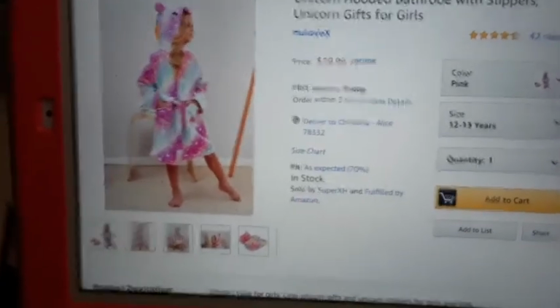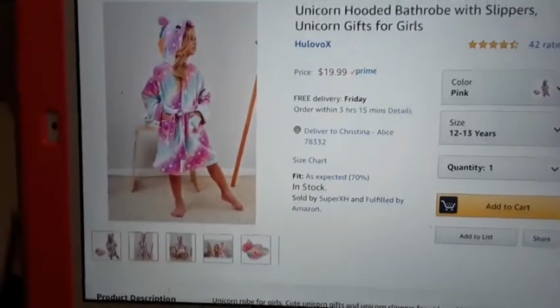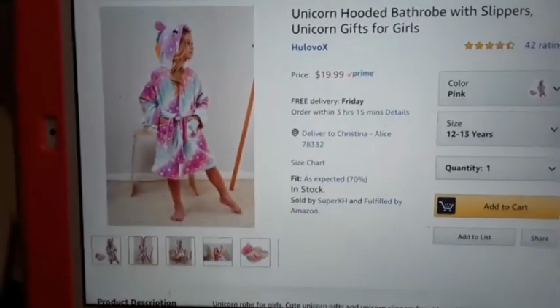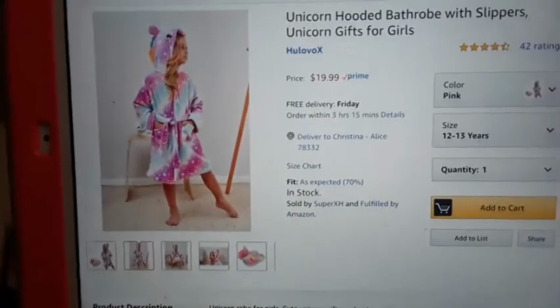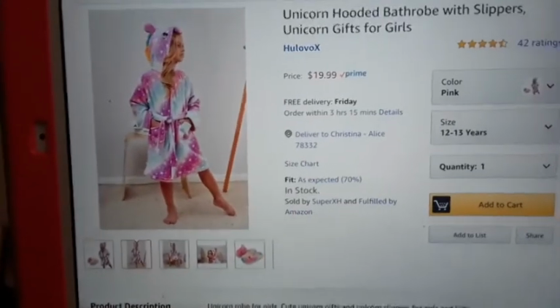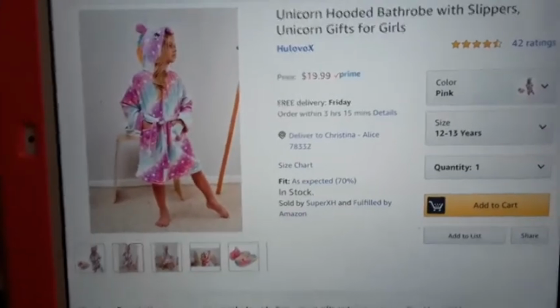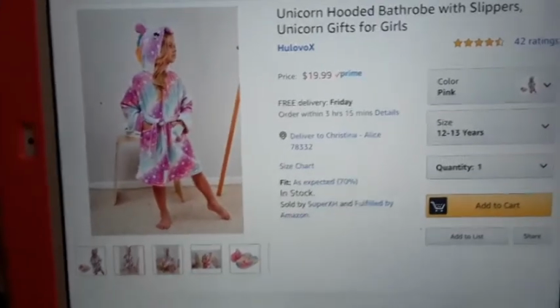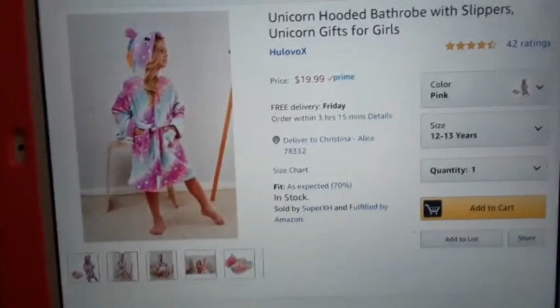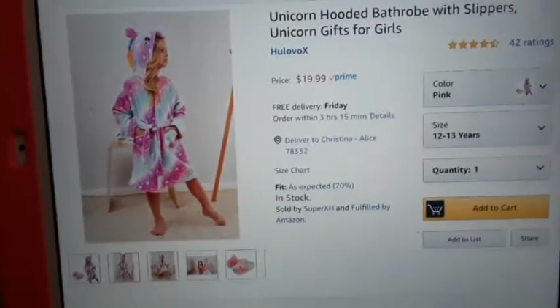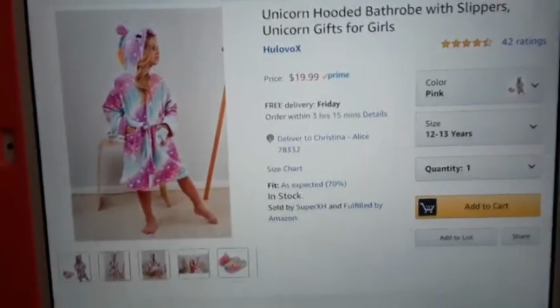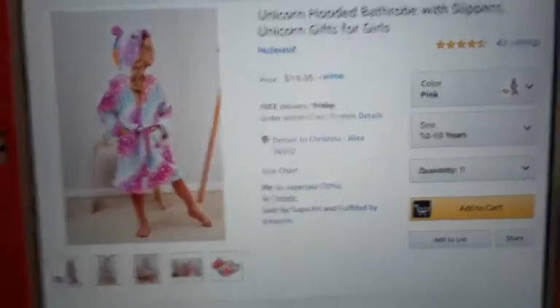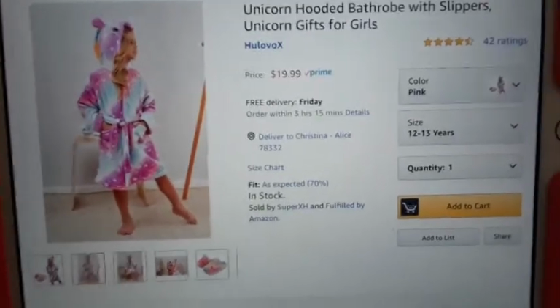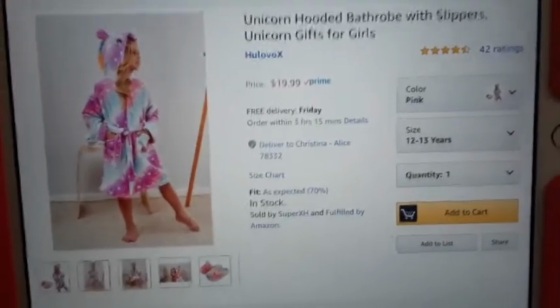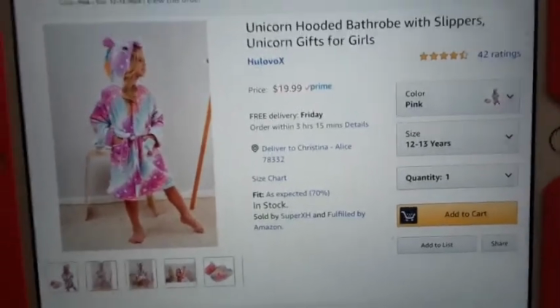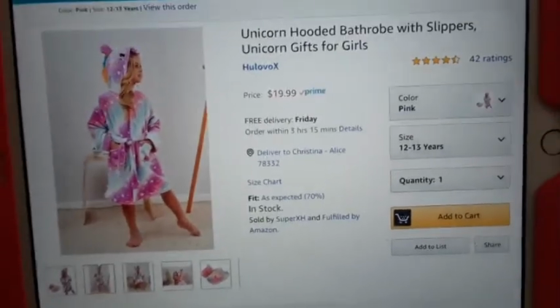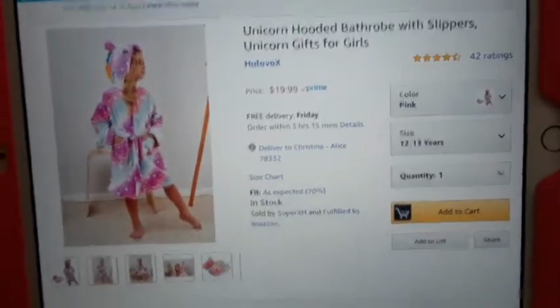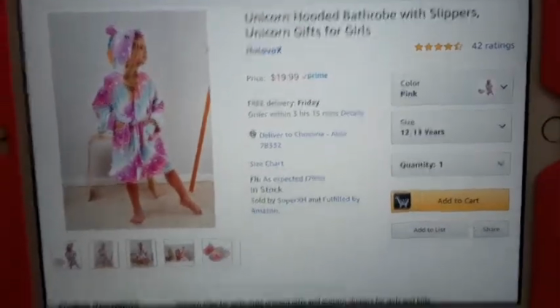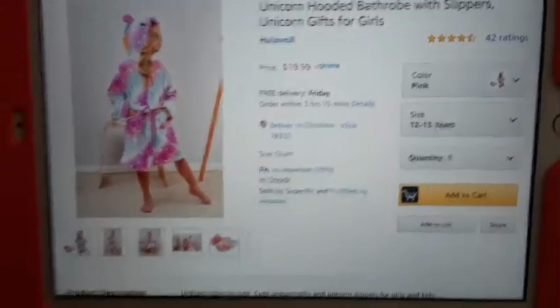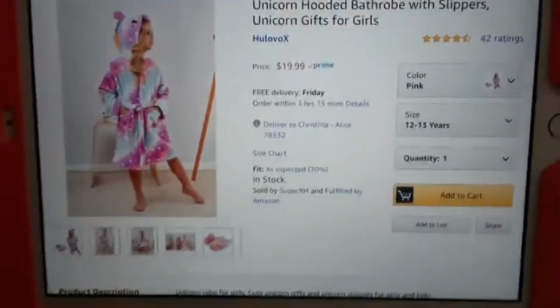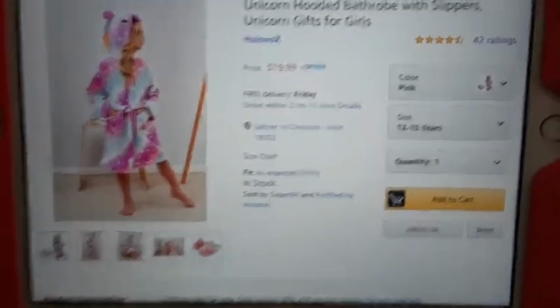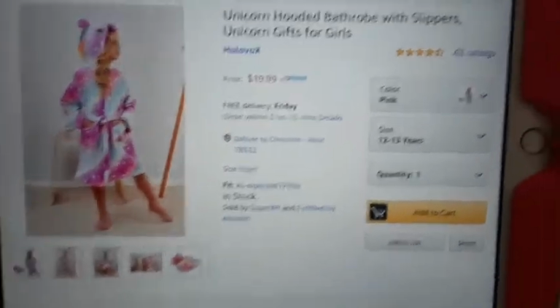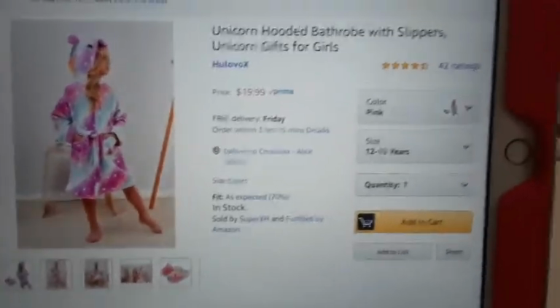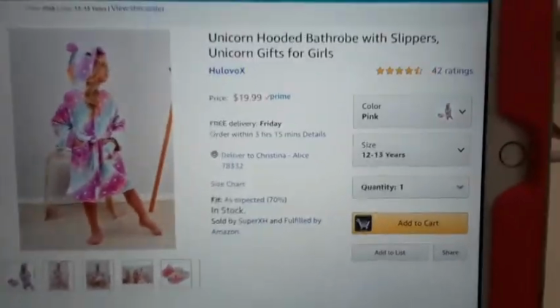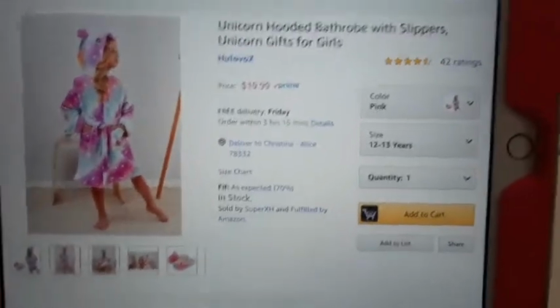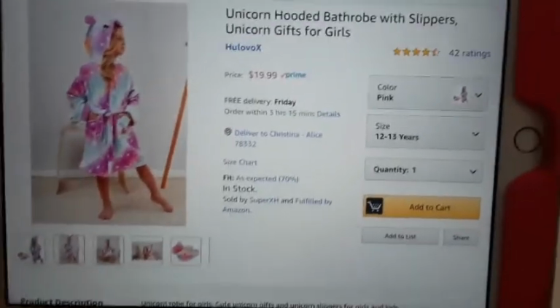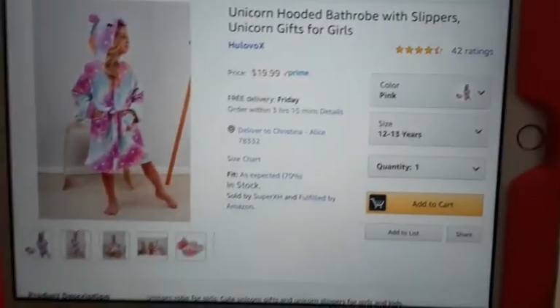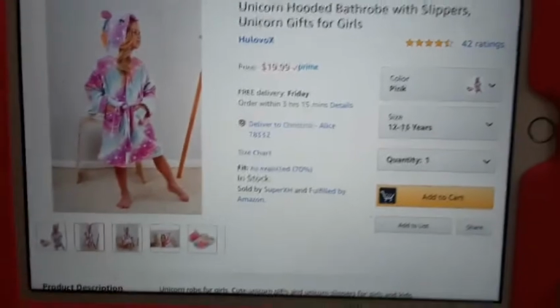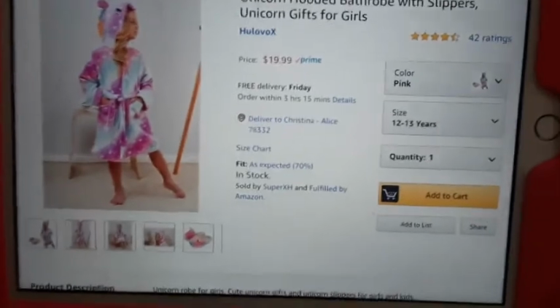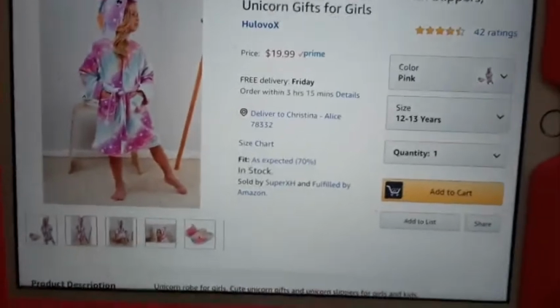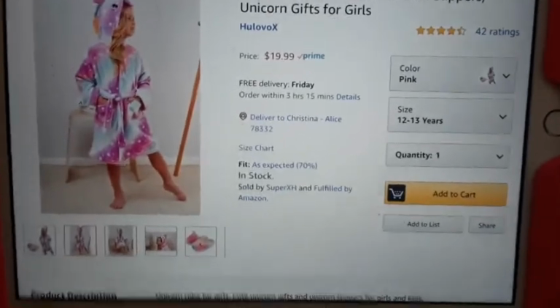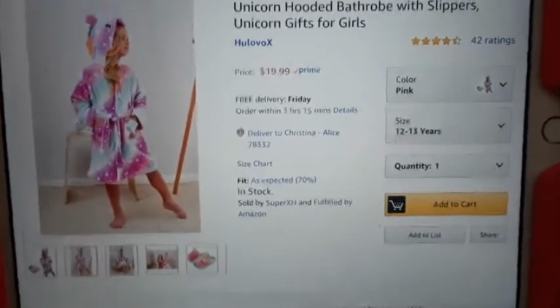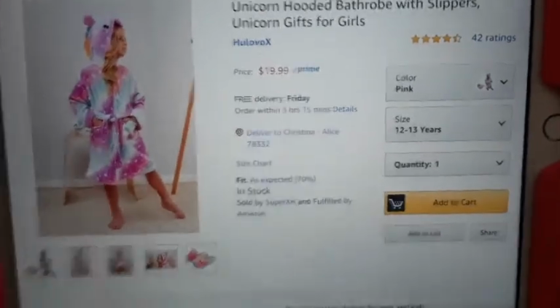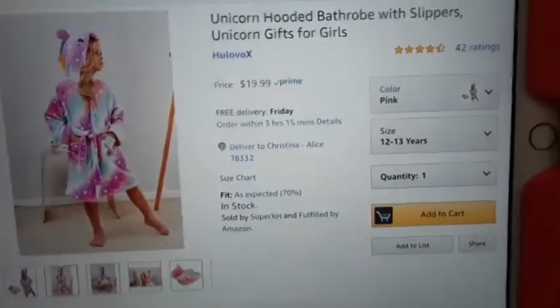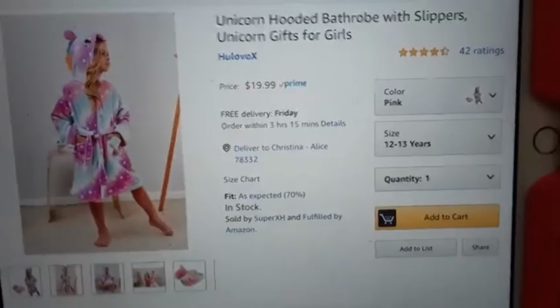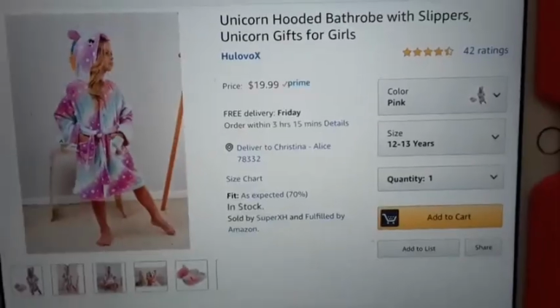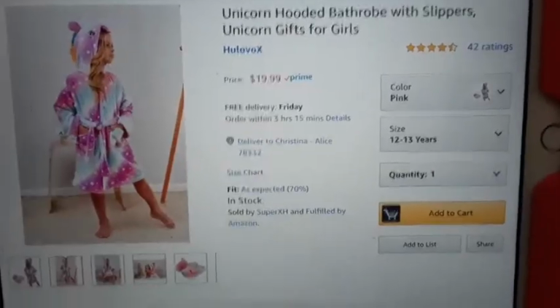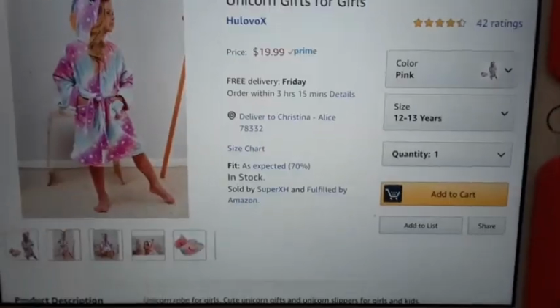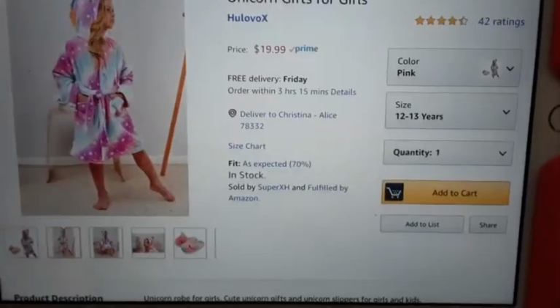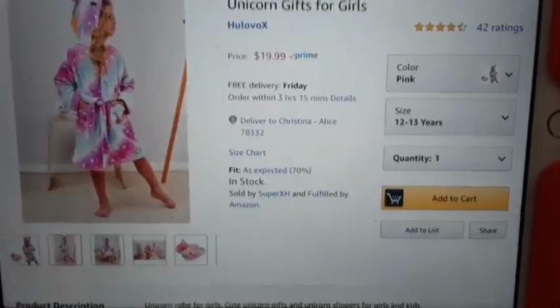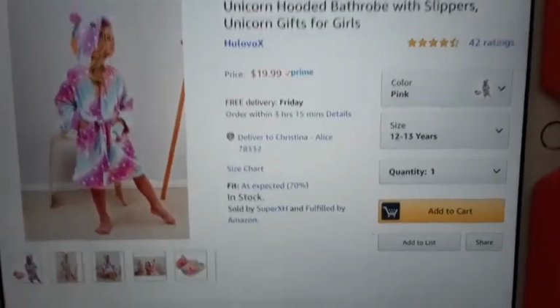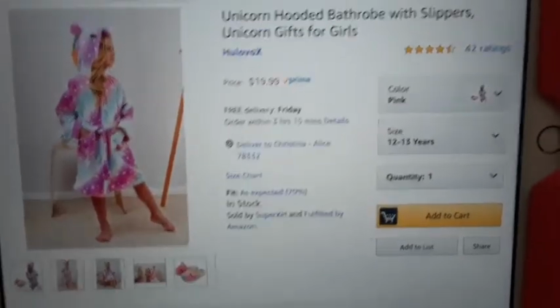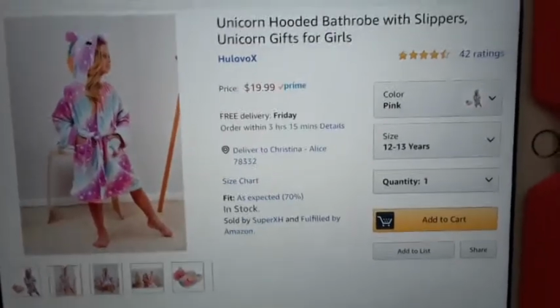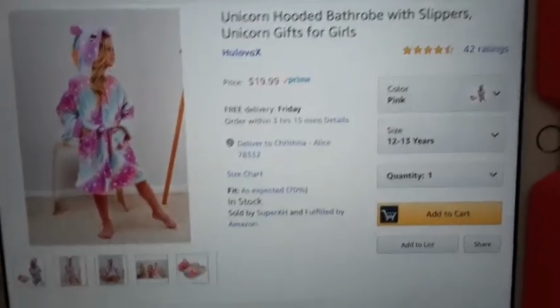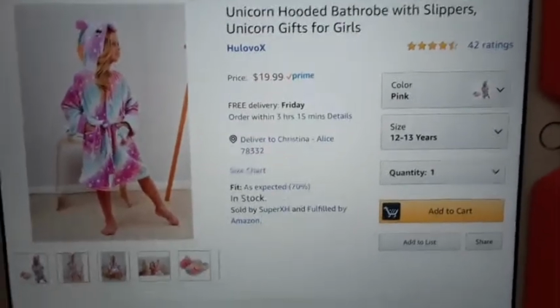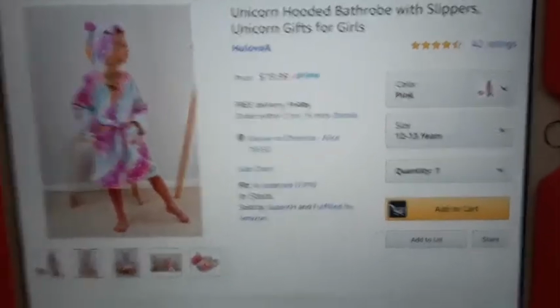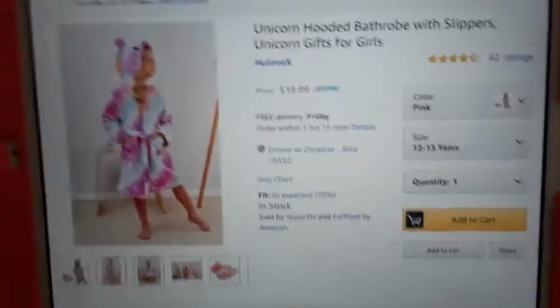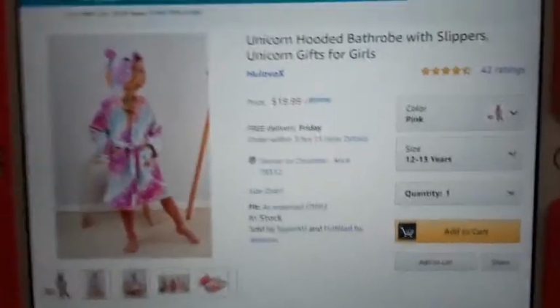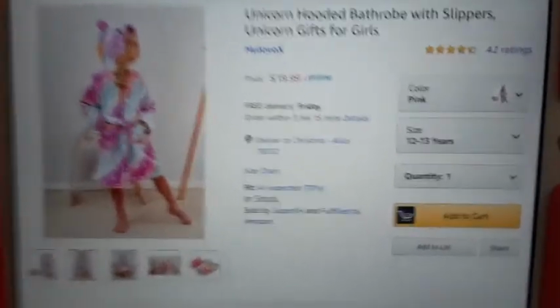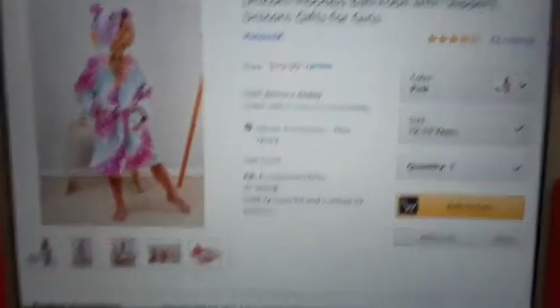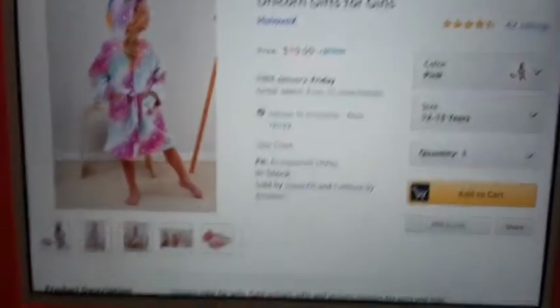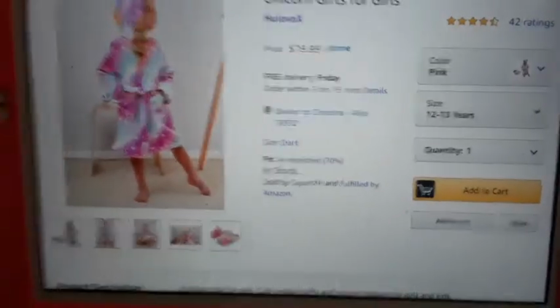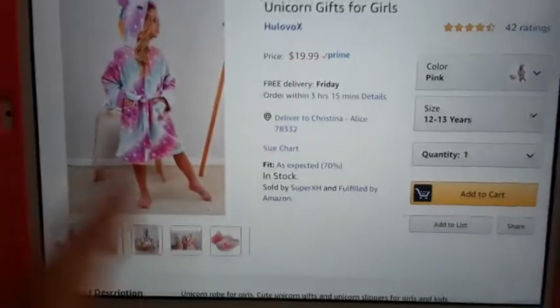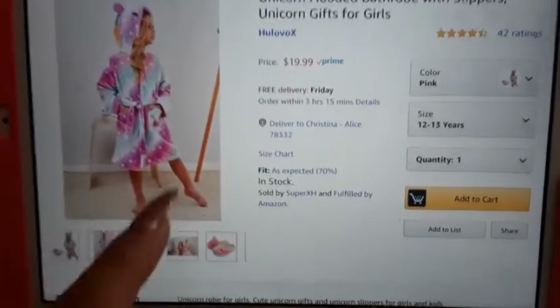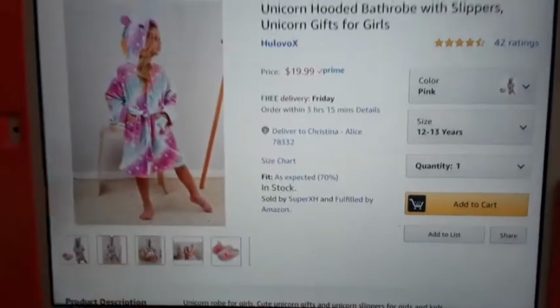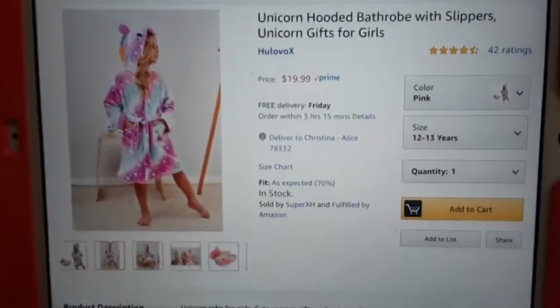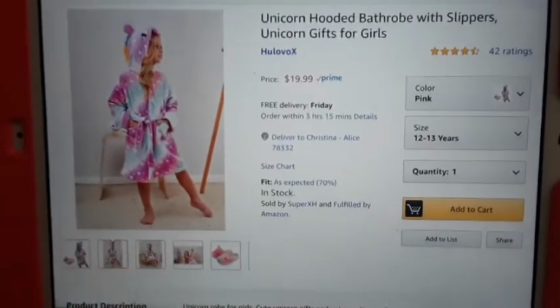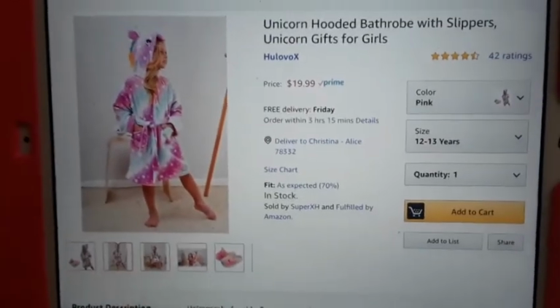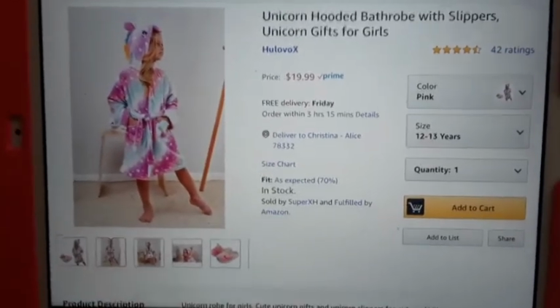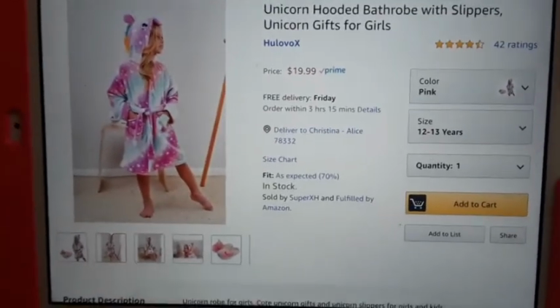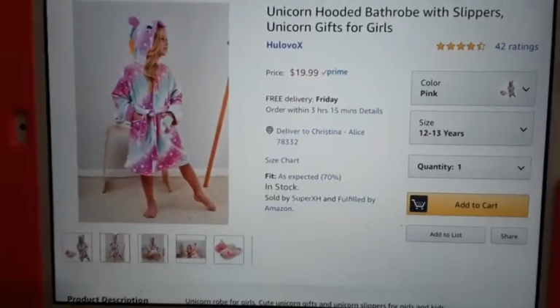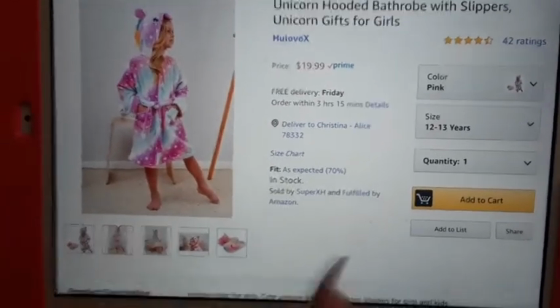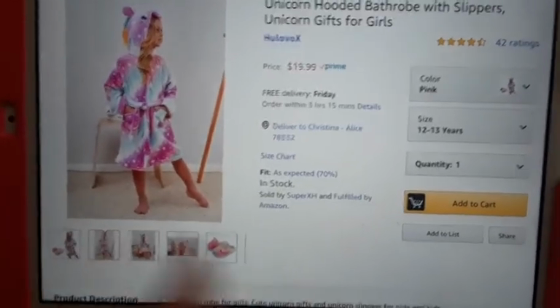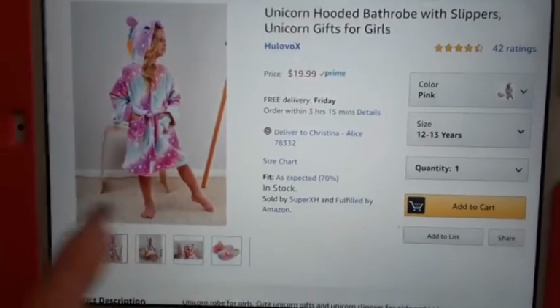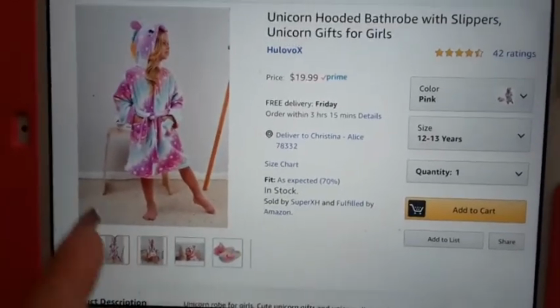If you have a daughter and she likes to lounge around and wear her little house slippers, I got you, girl.